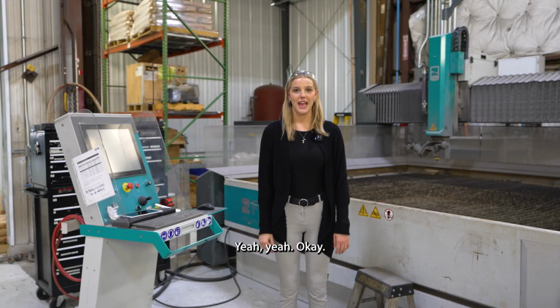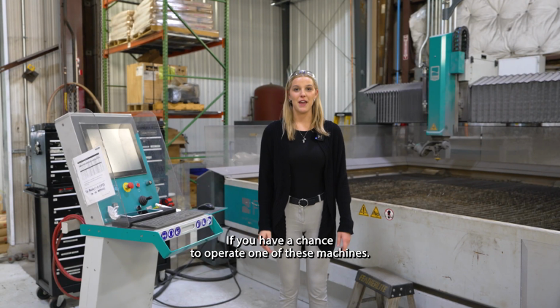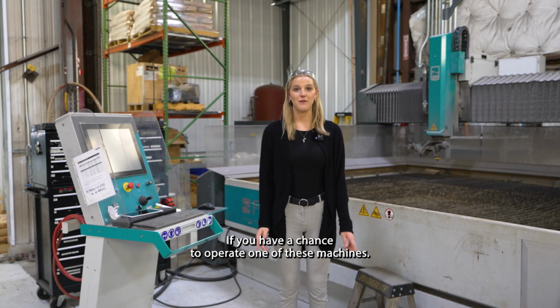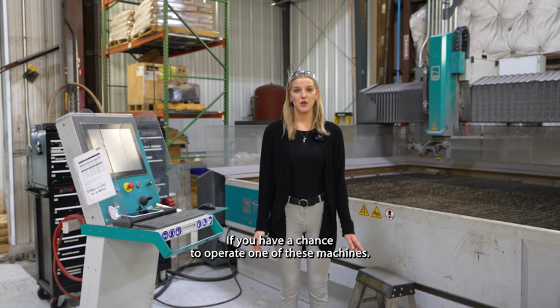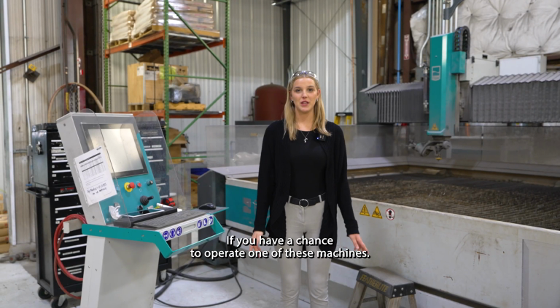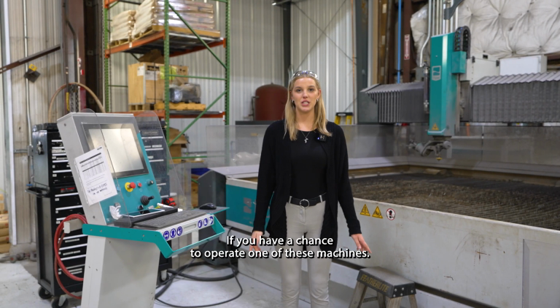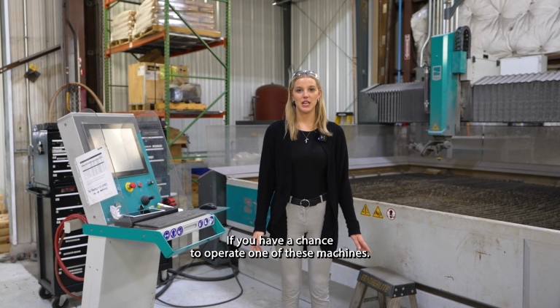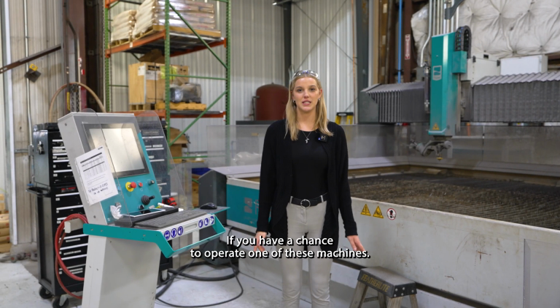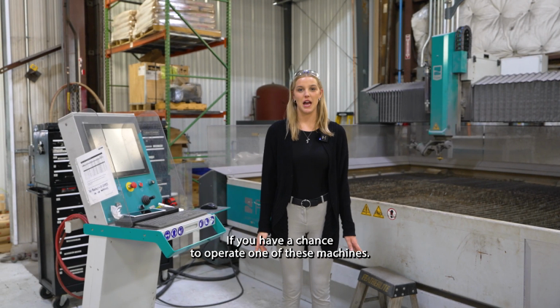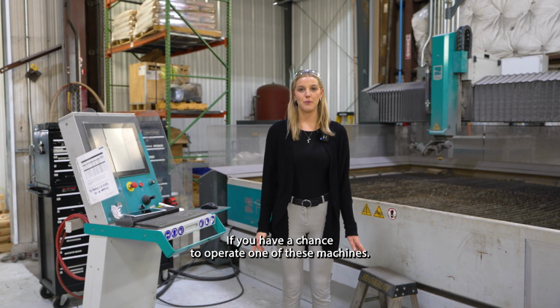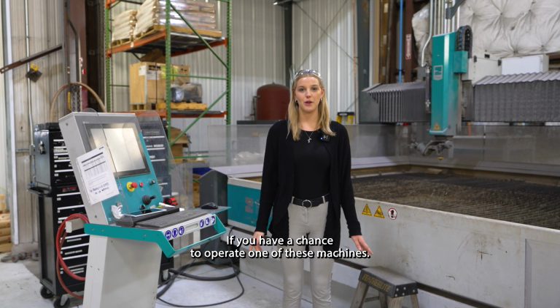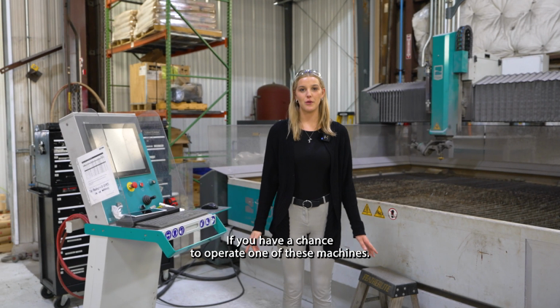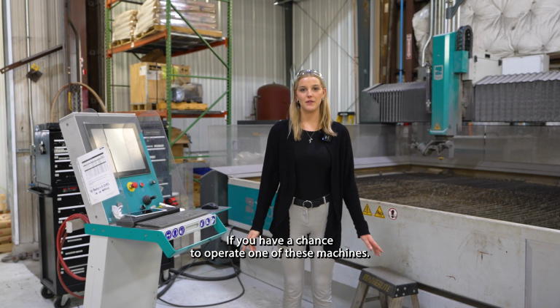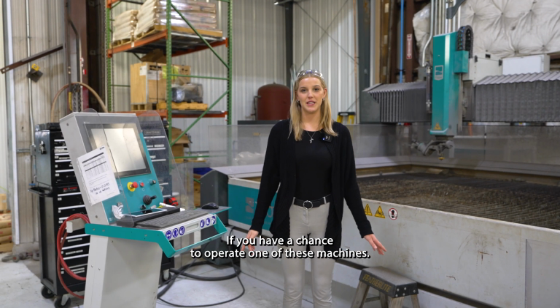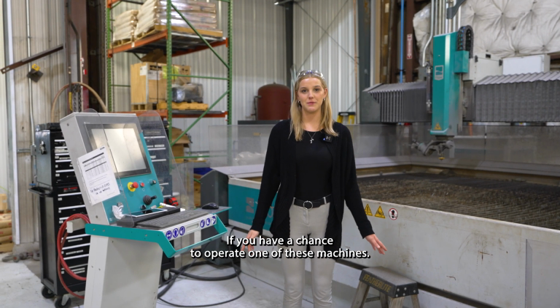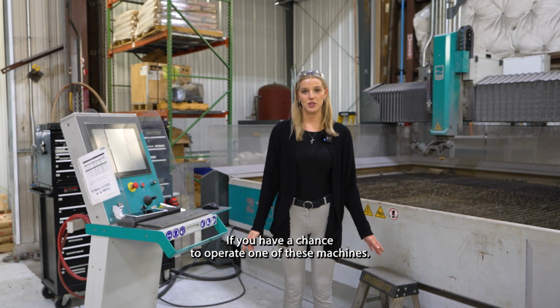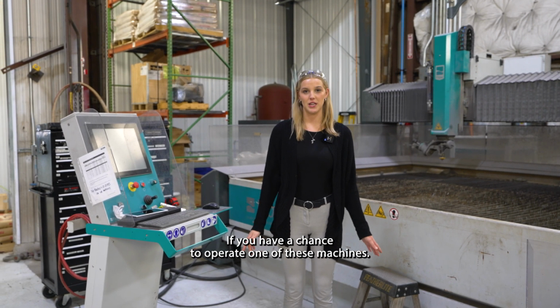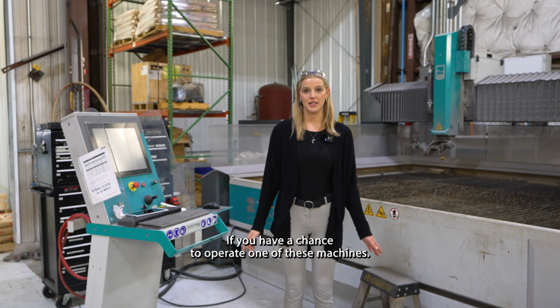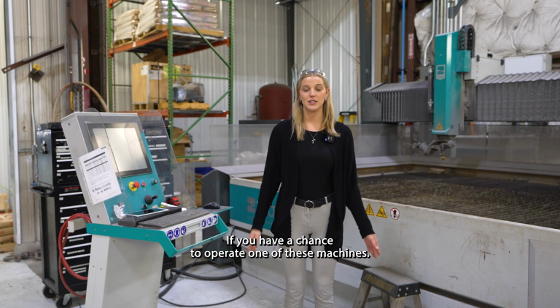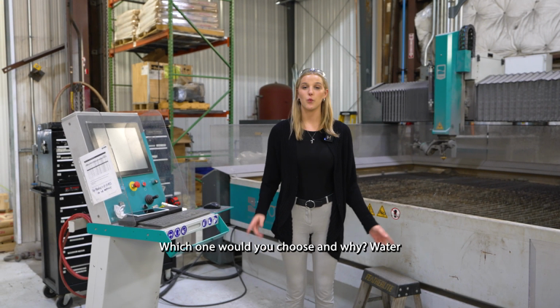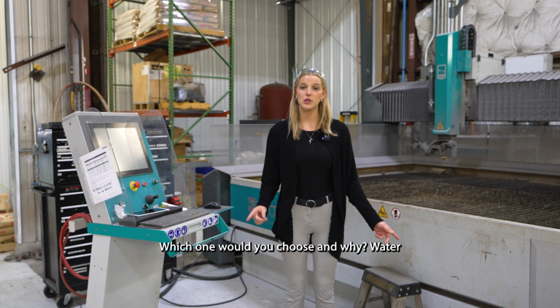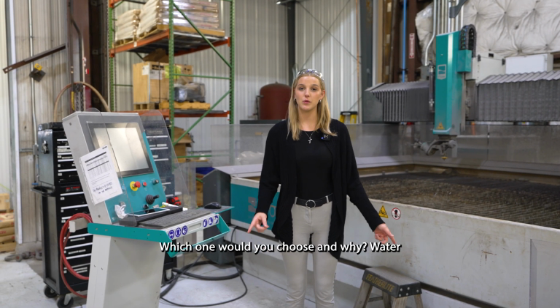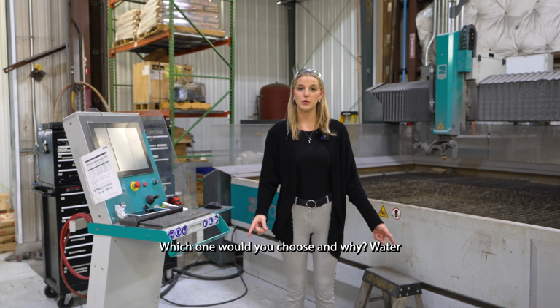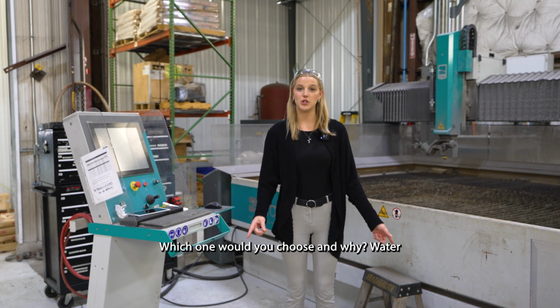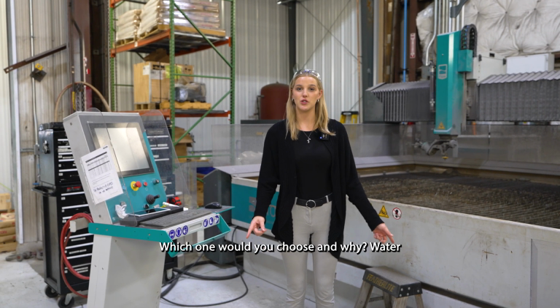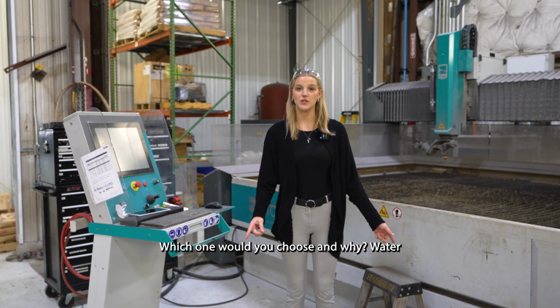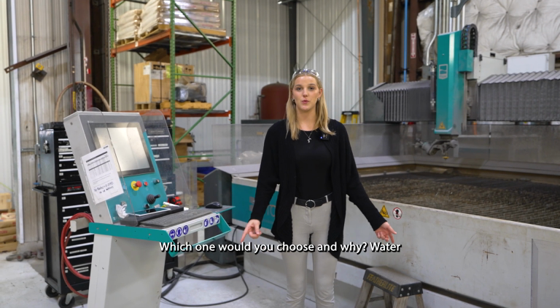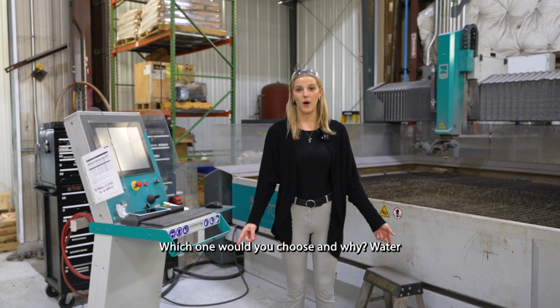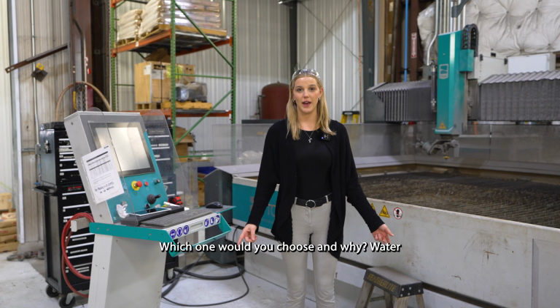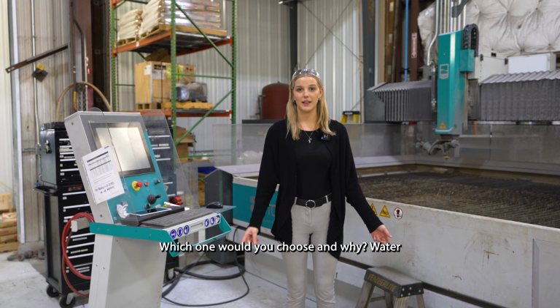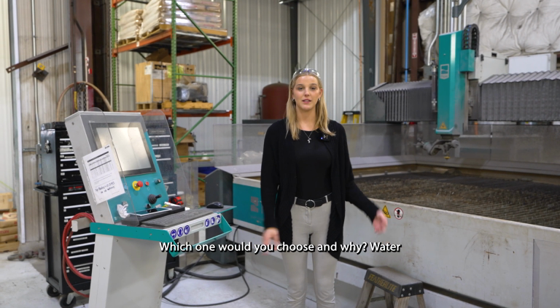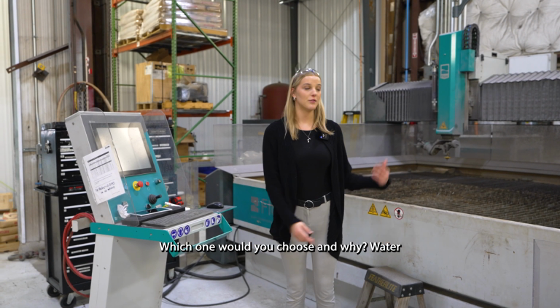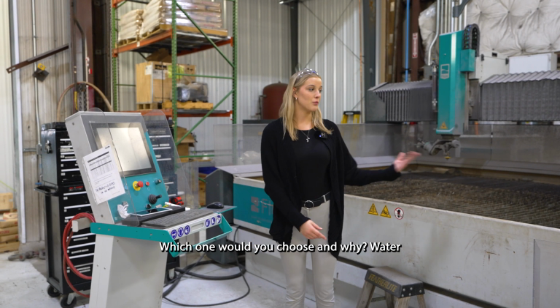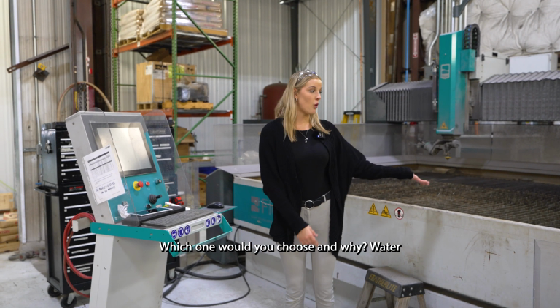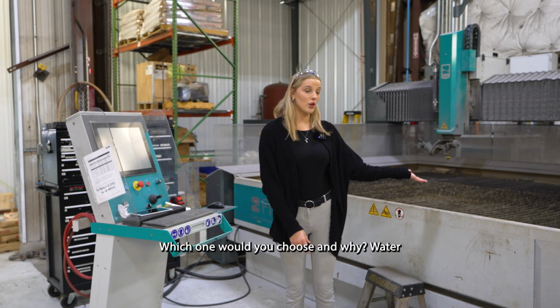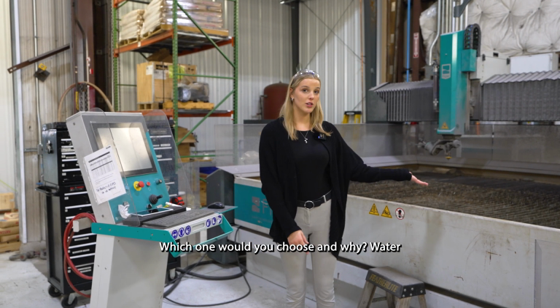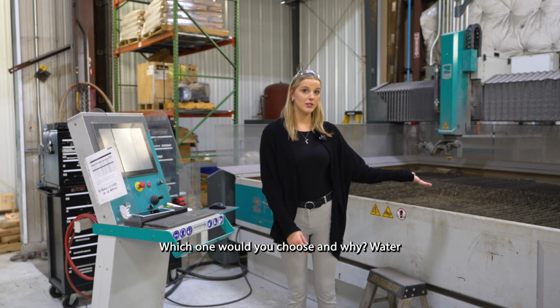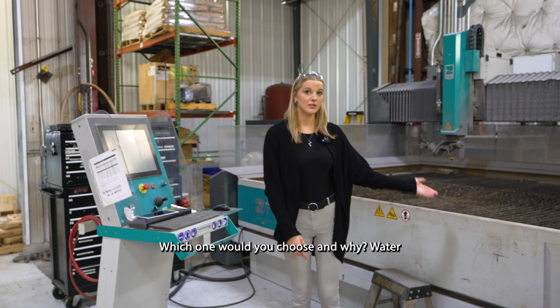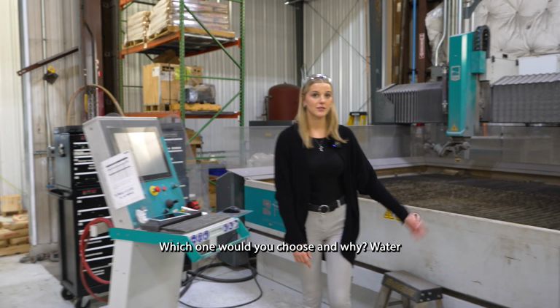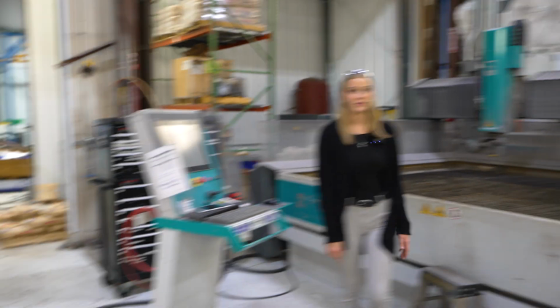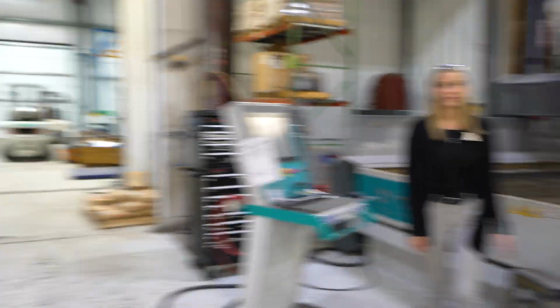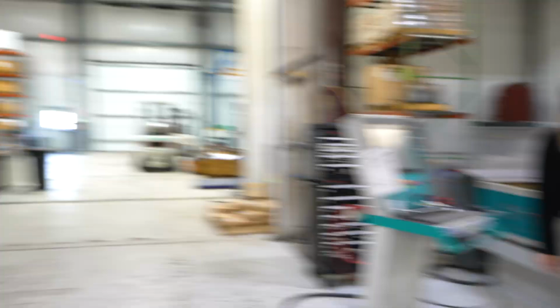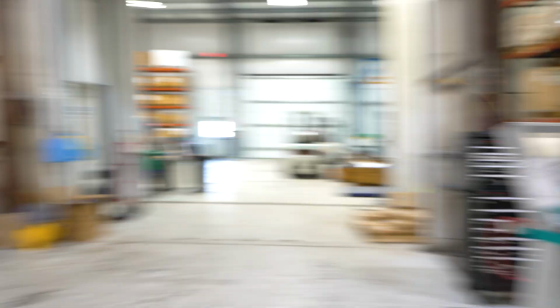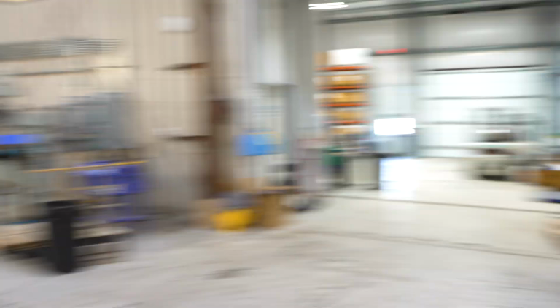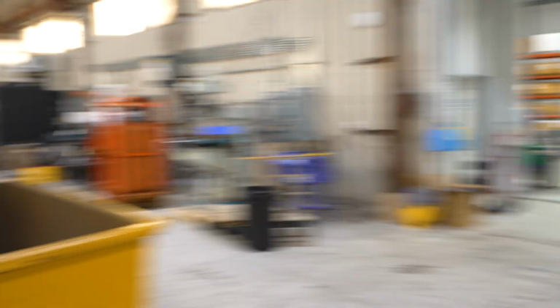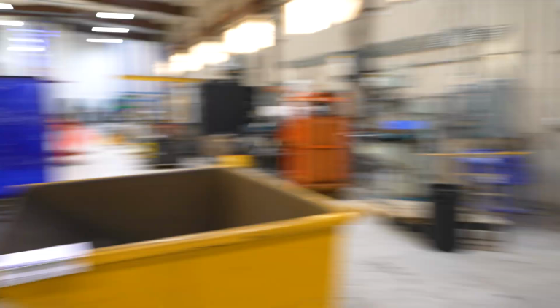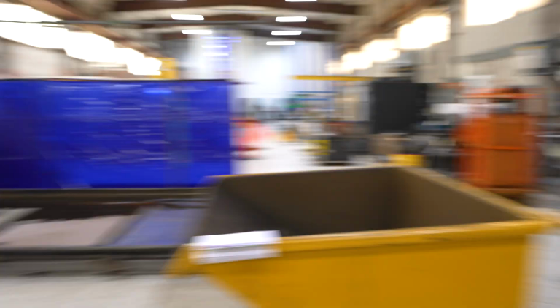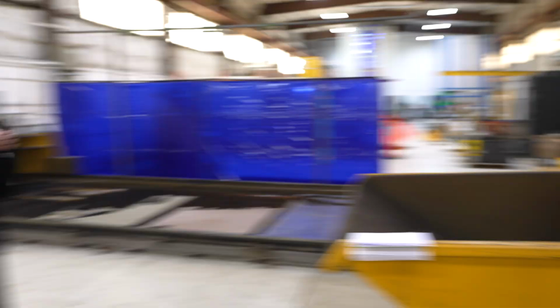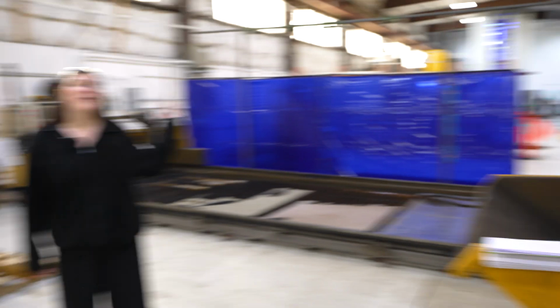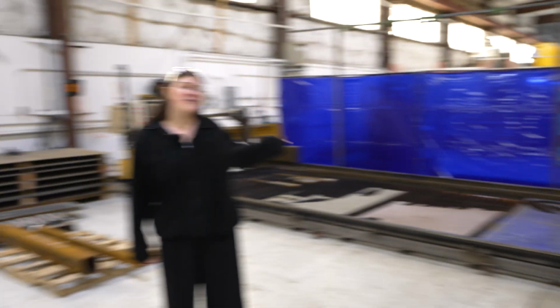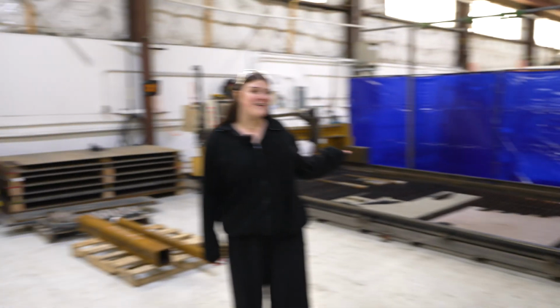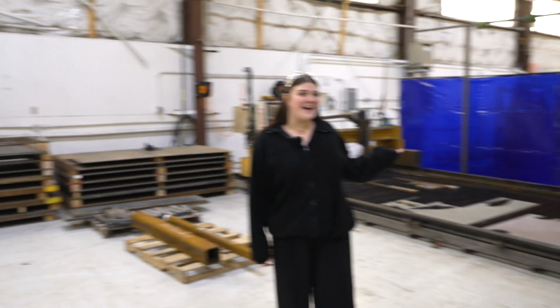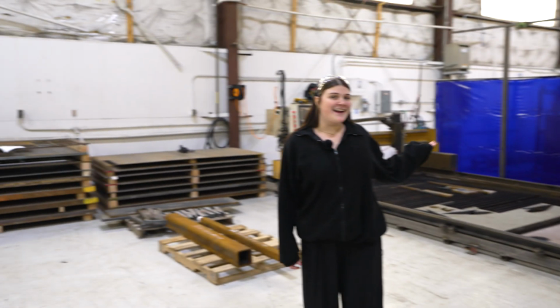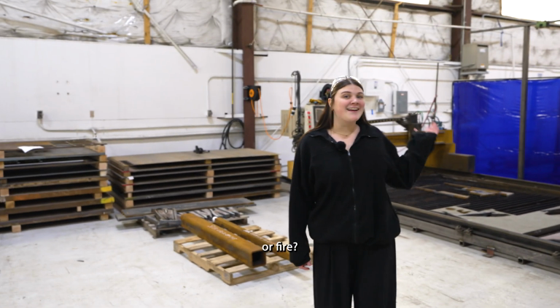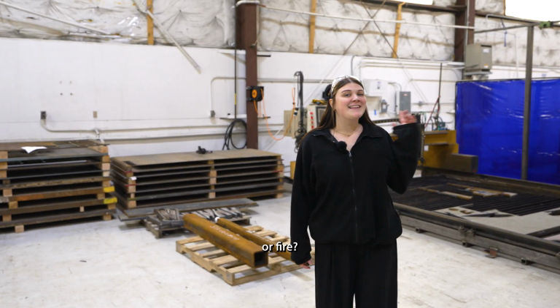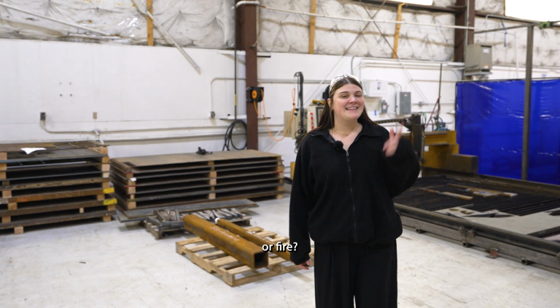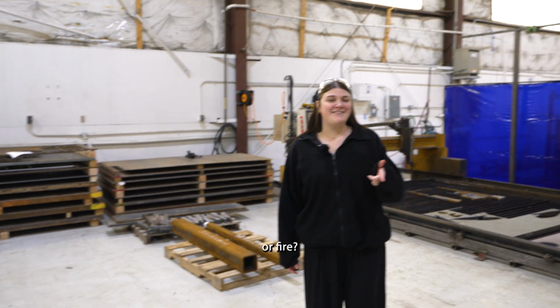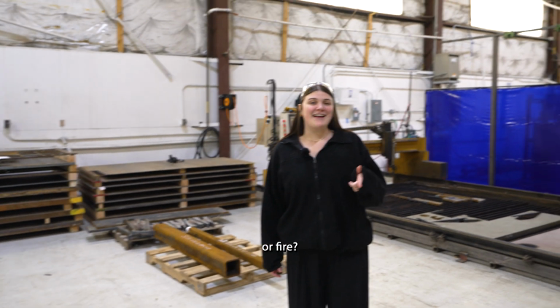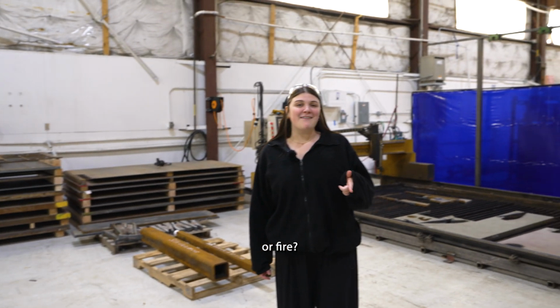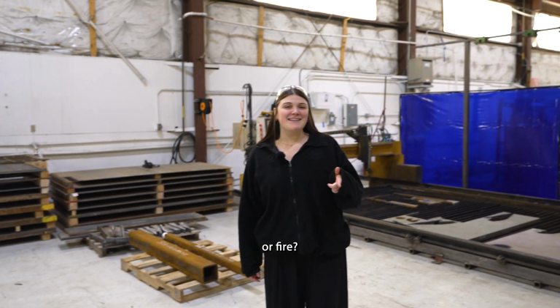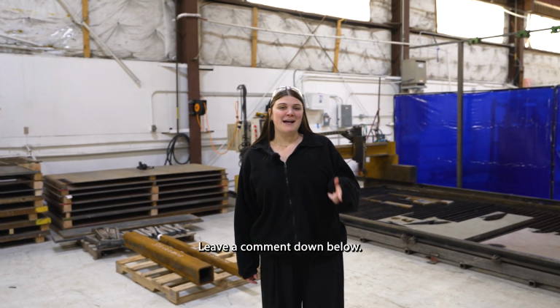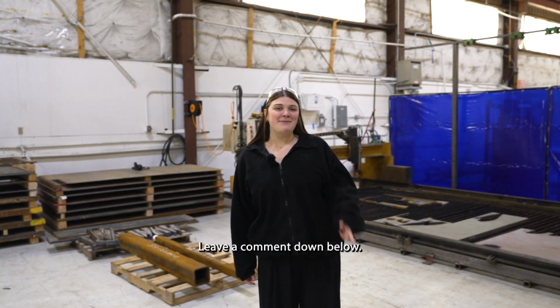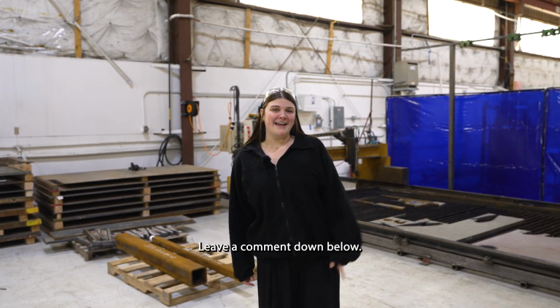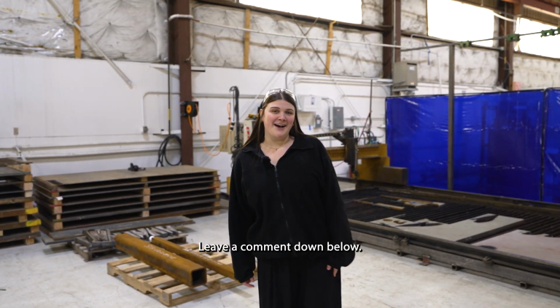If you had the chance to operate one of these machines, which one would you choose and why — water or fire? Leave a comment down below.